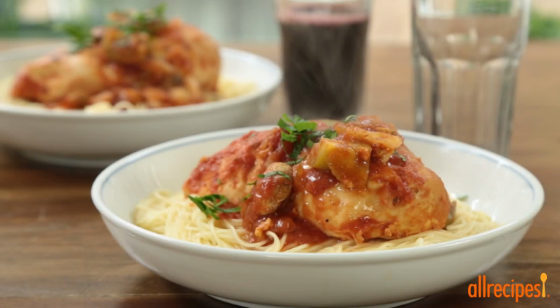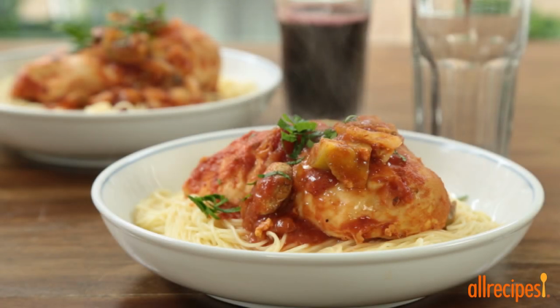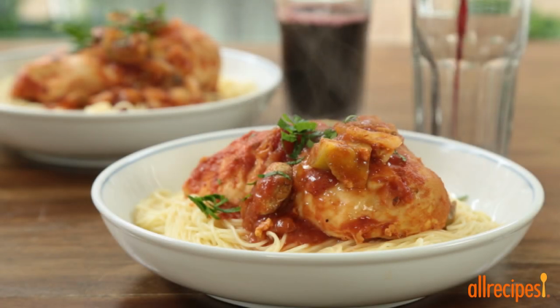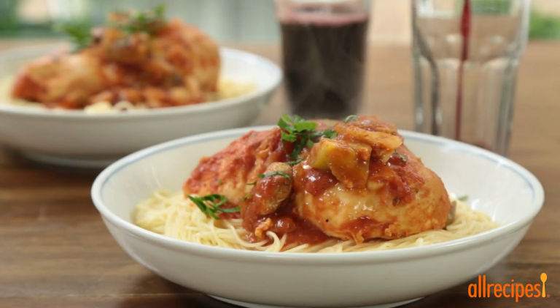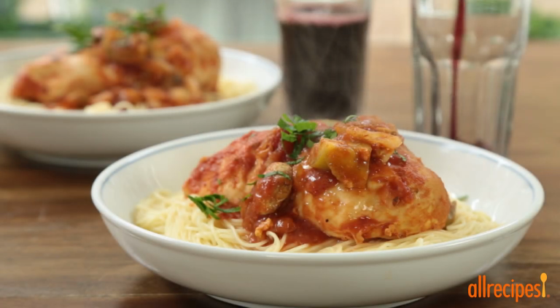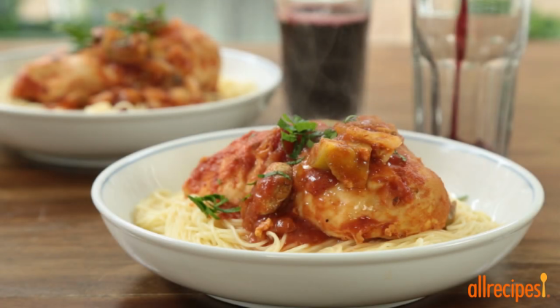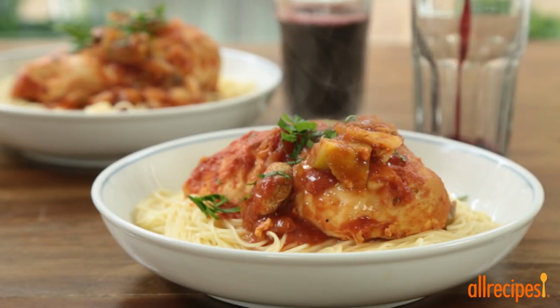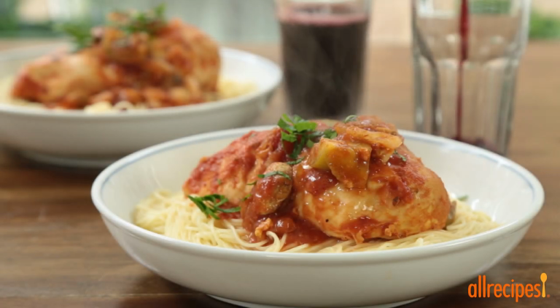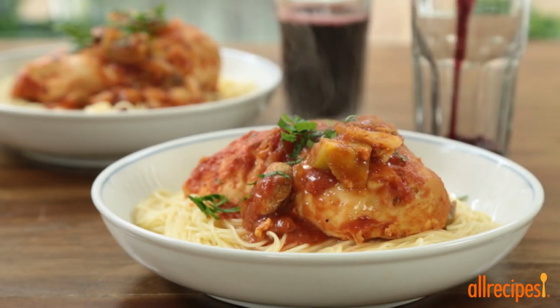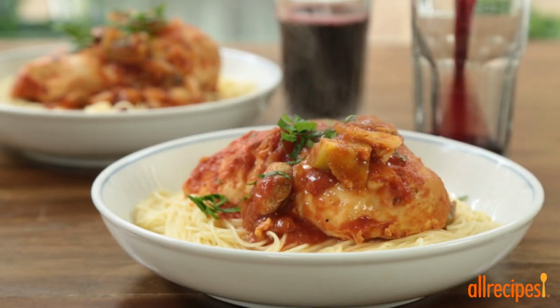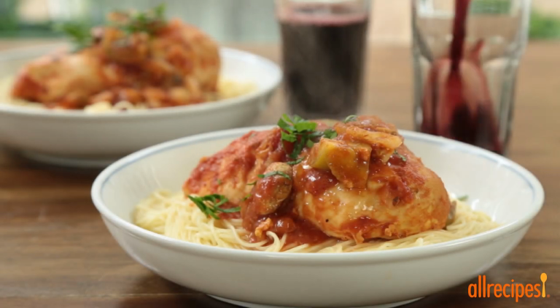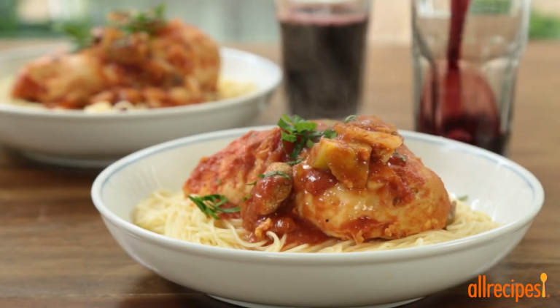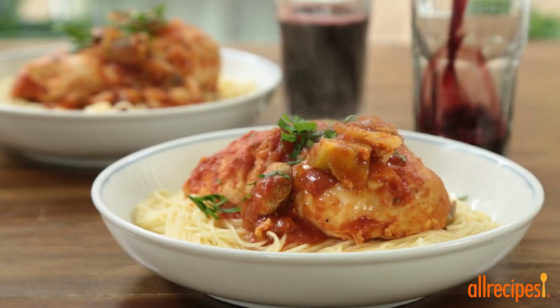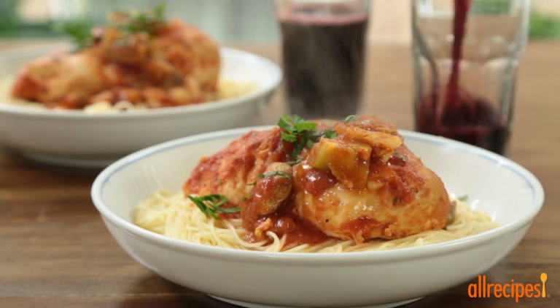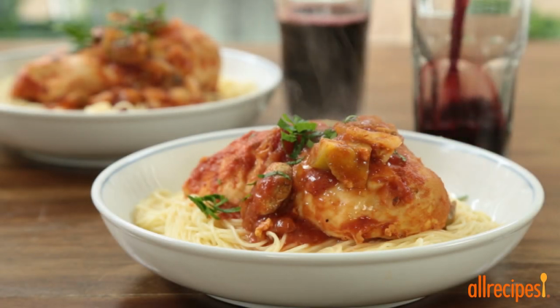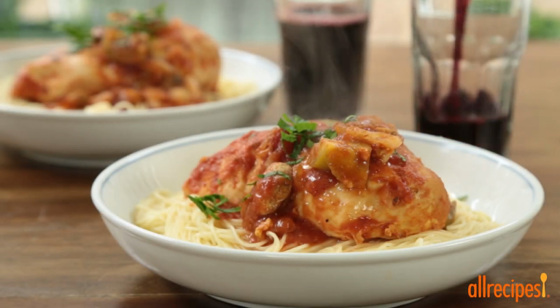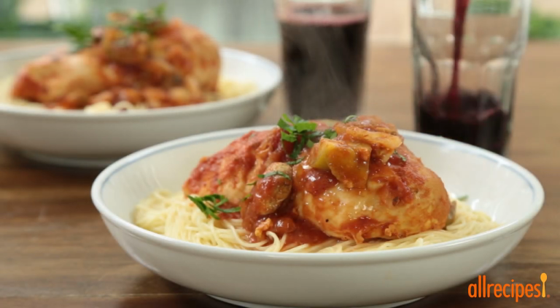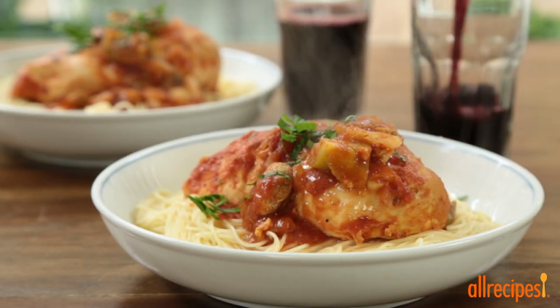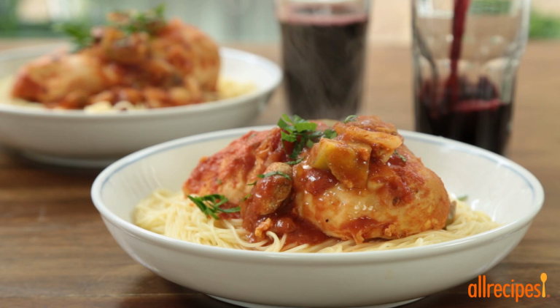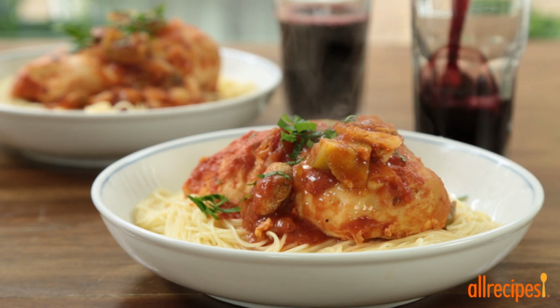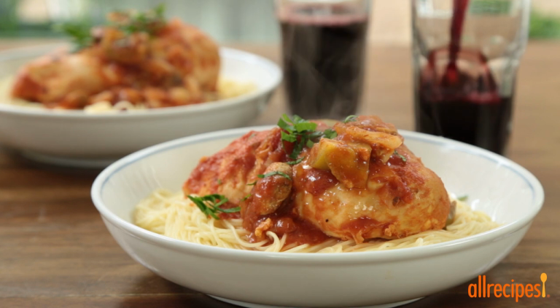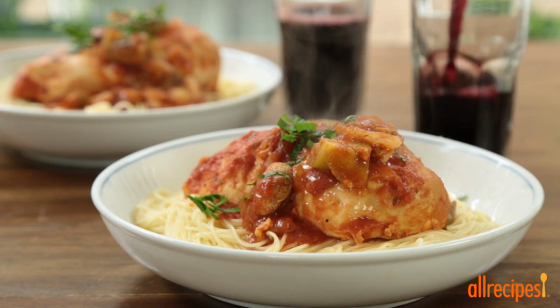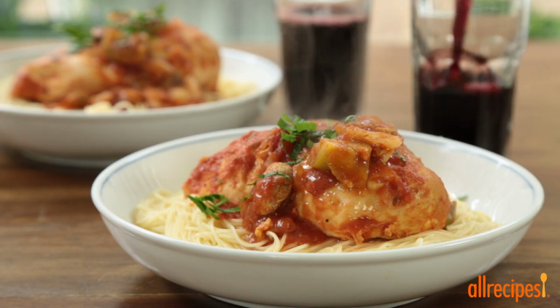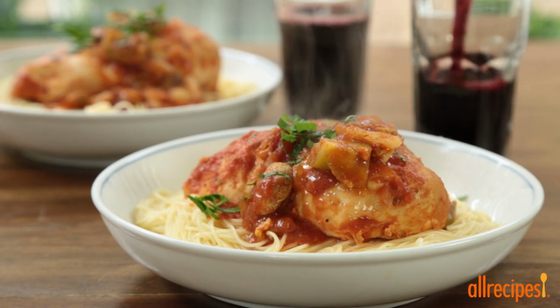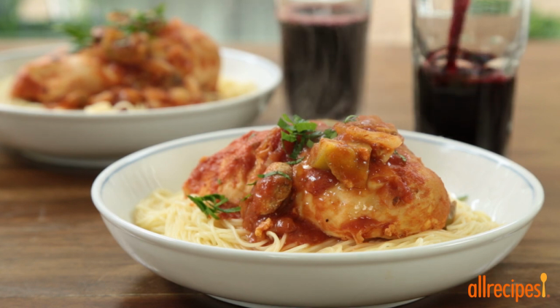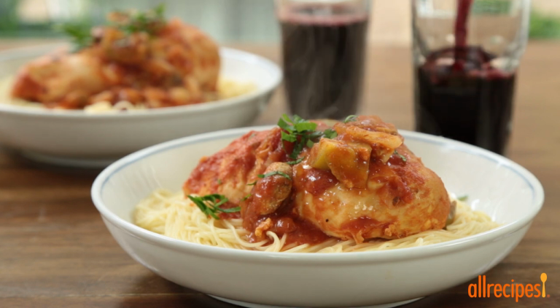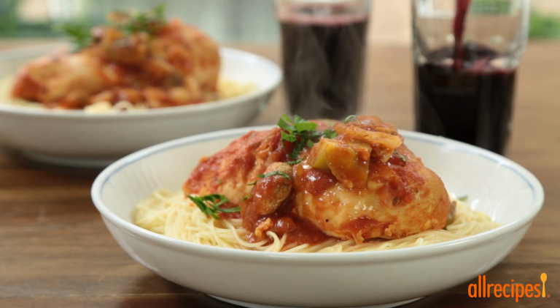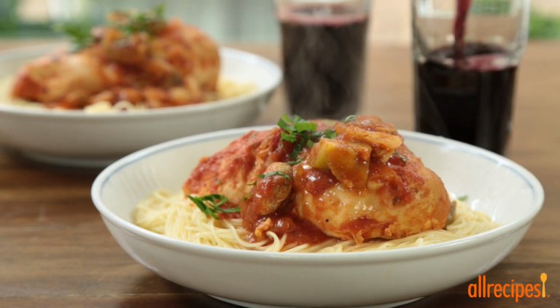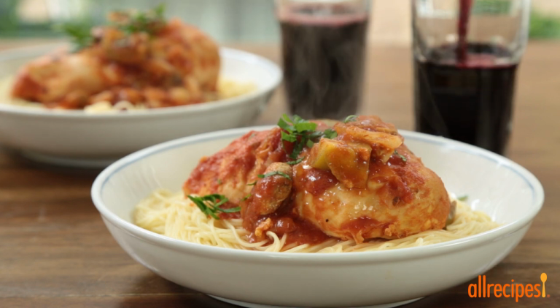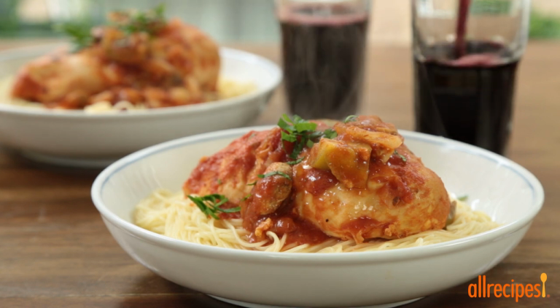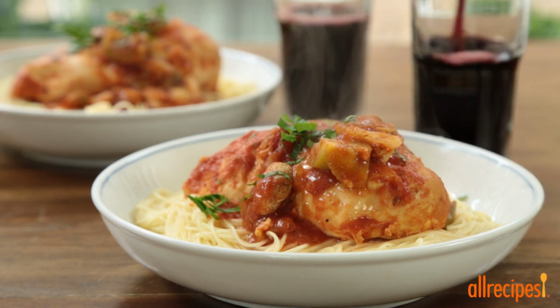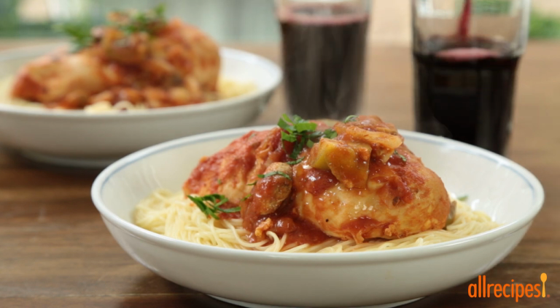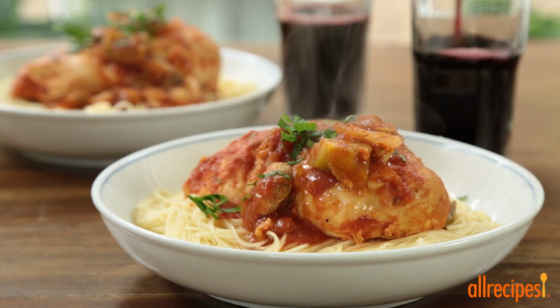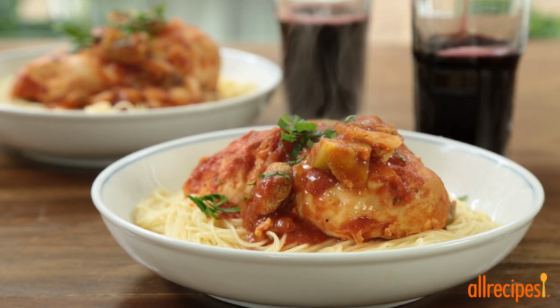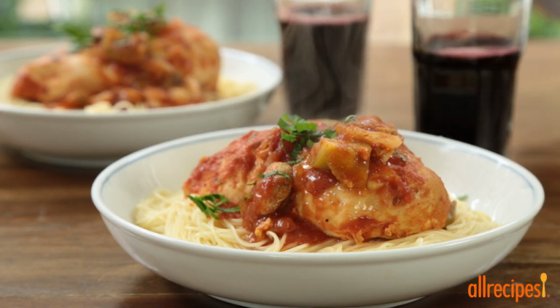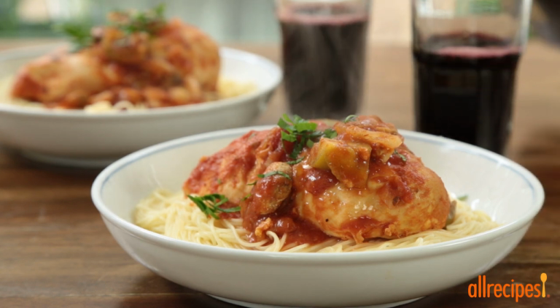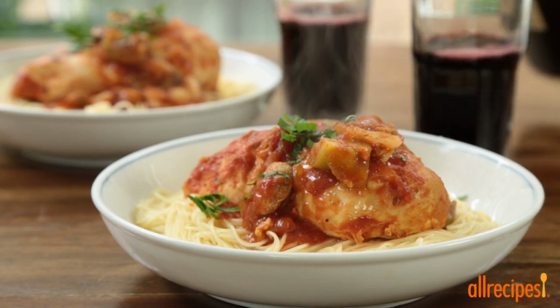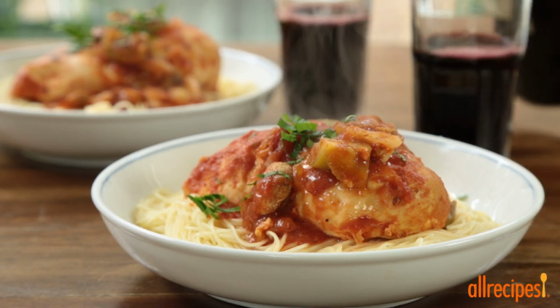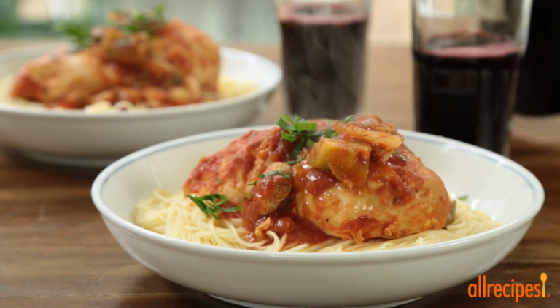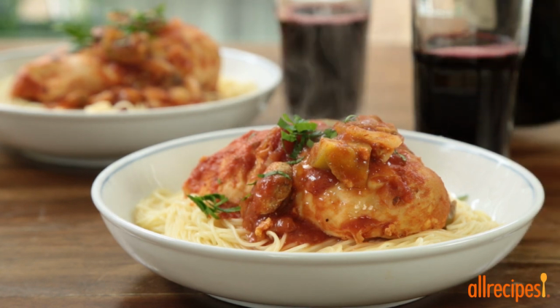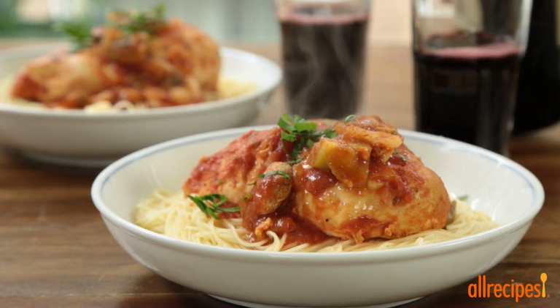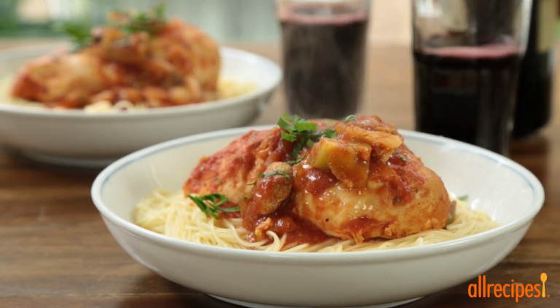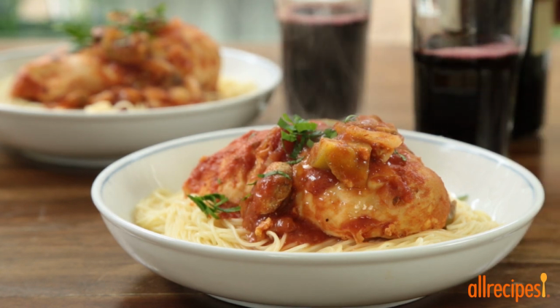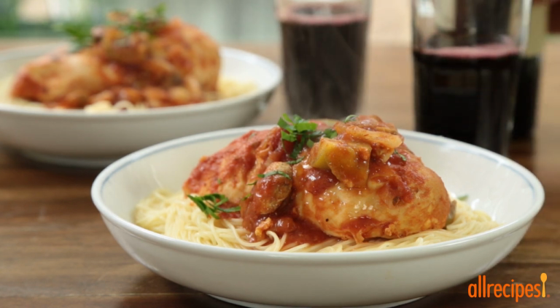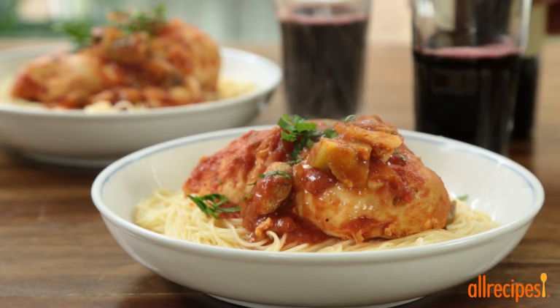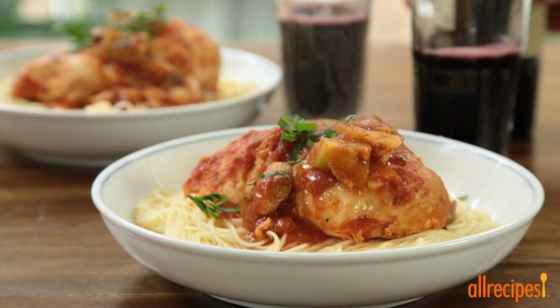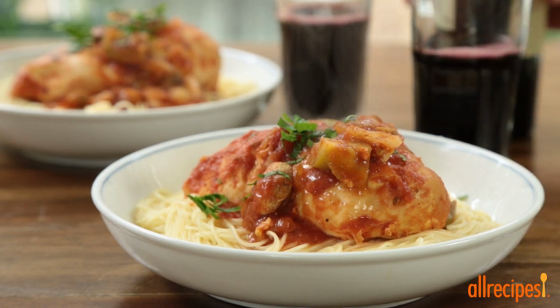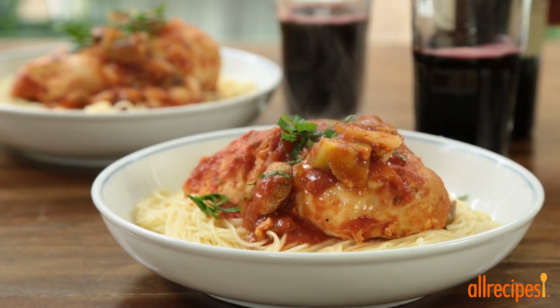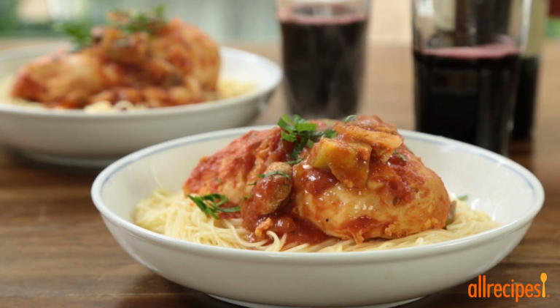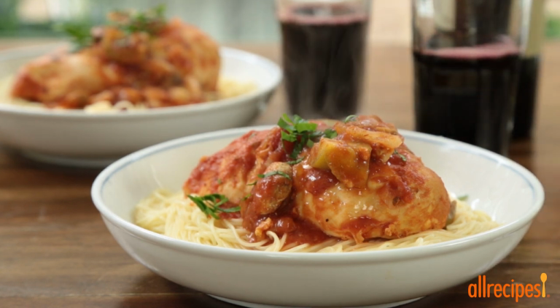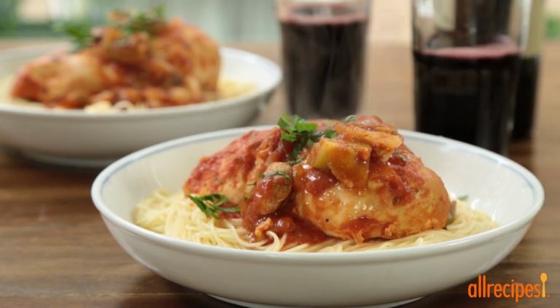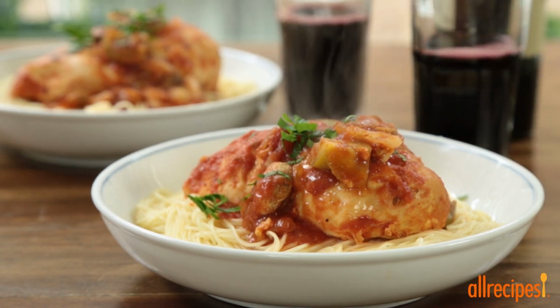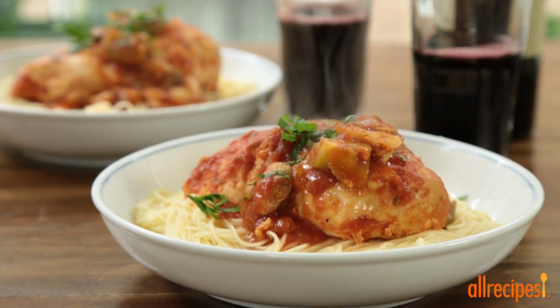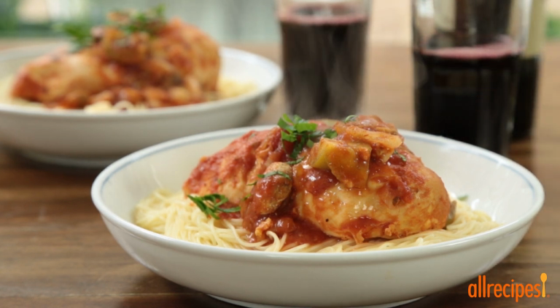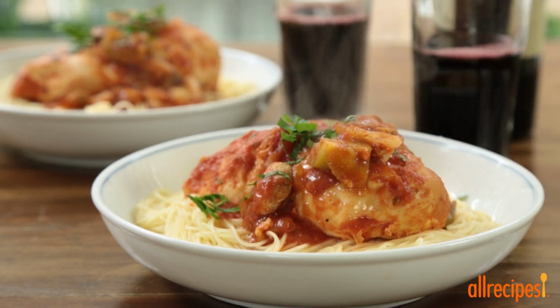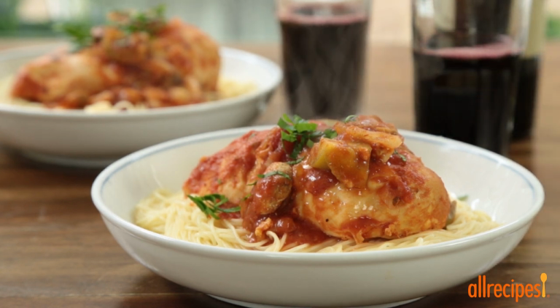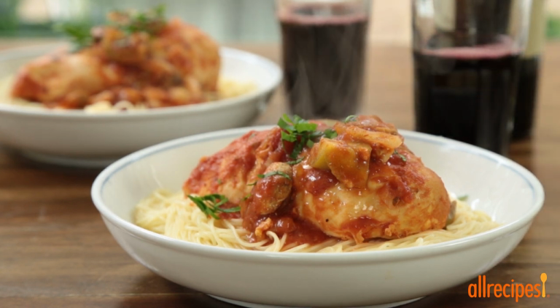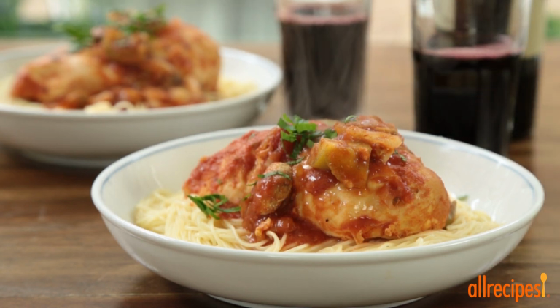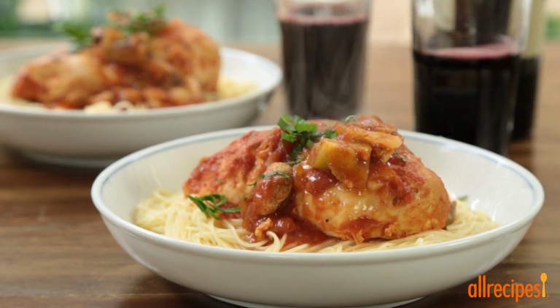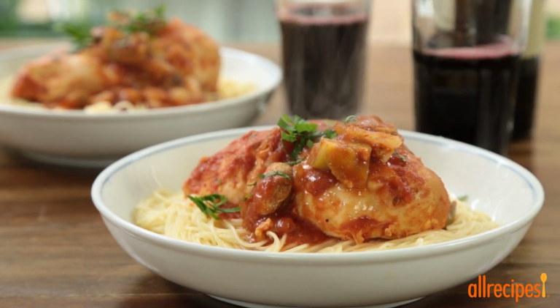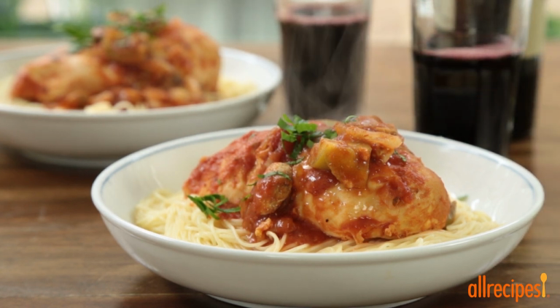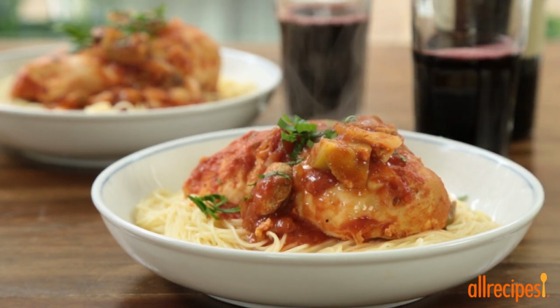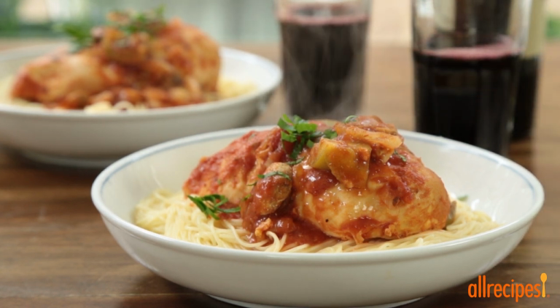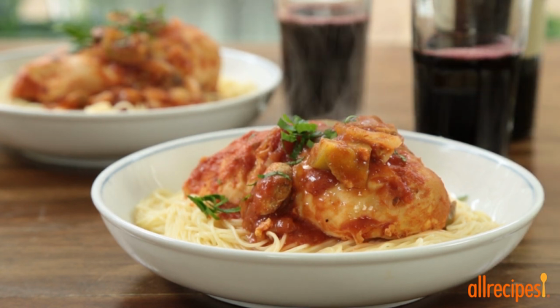Serve up the chicken with the sauce over cooked angel hair pasta. Chopped parsley adds great color and freshness to the dish.